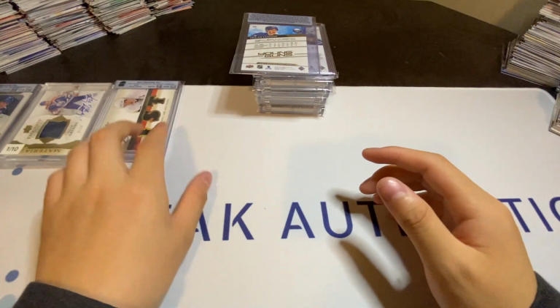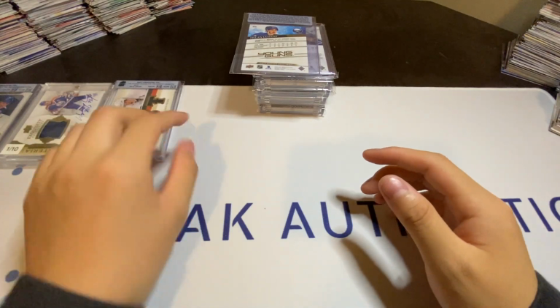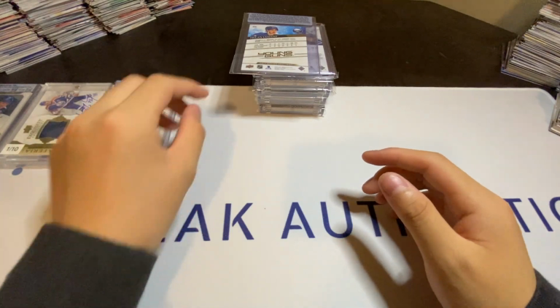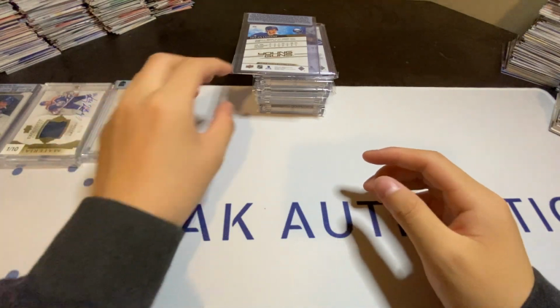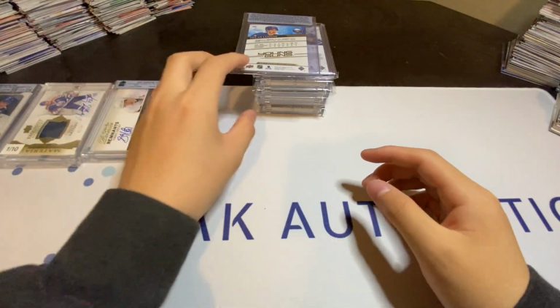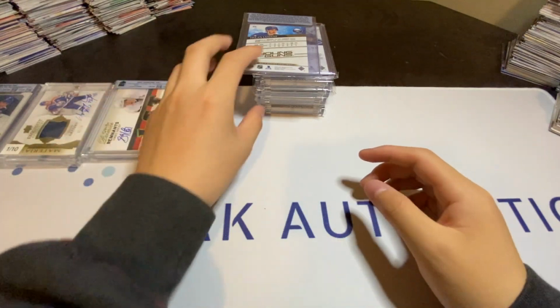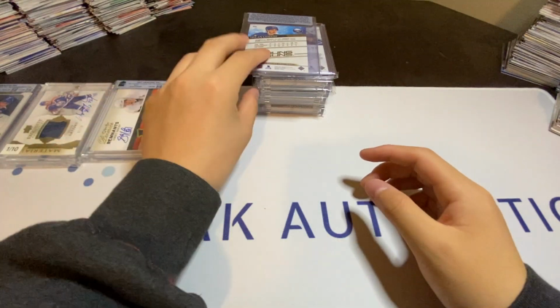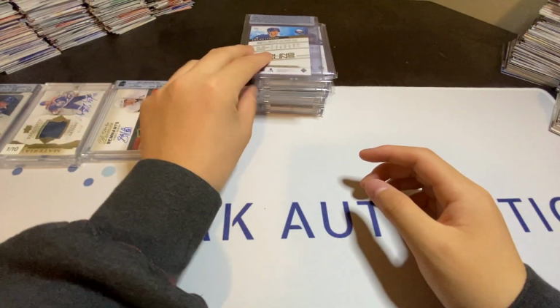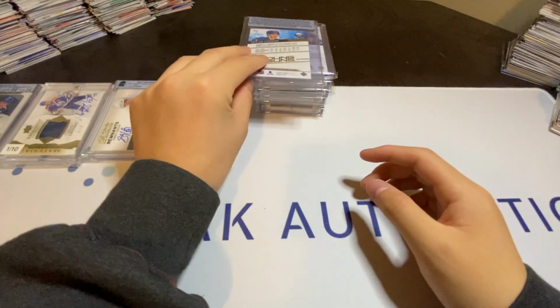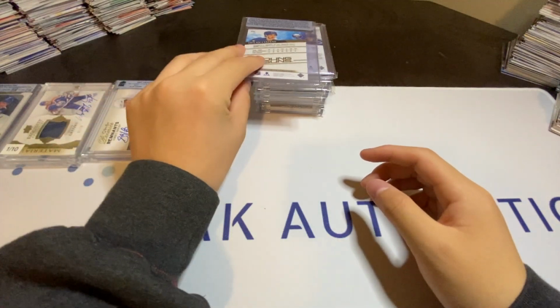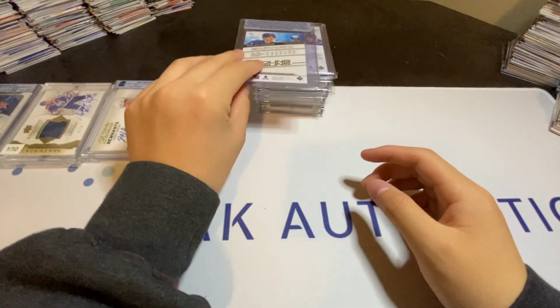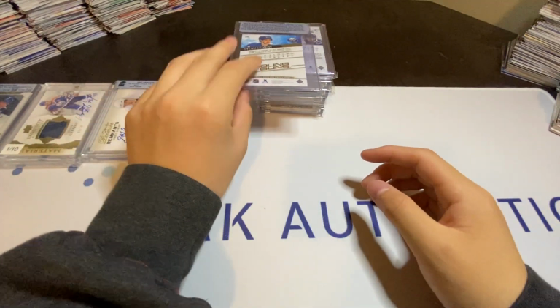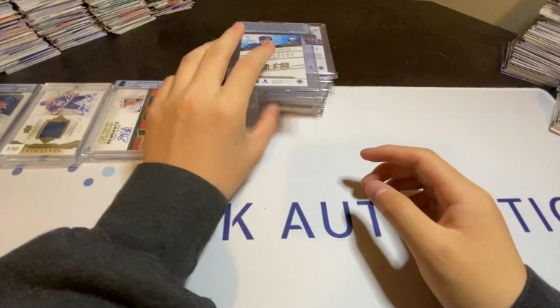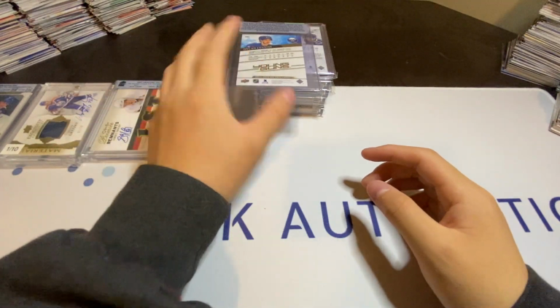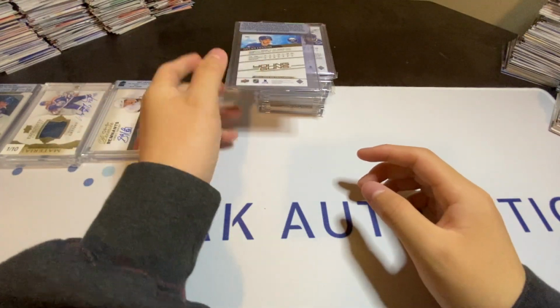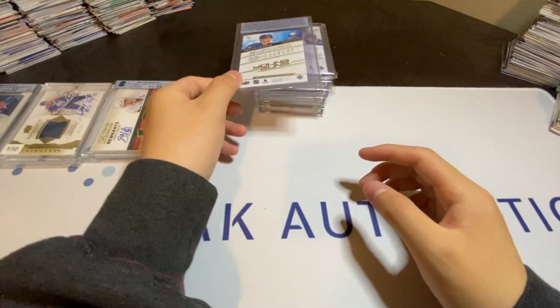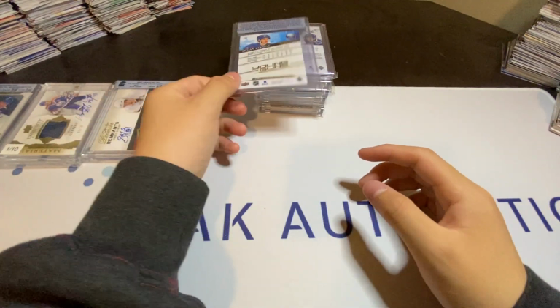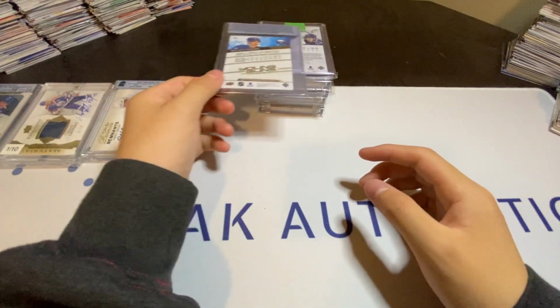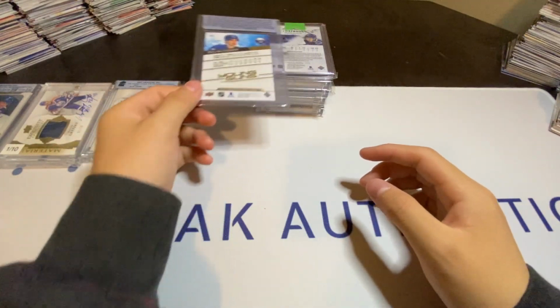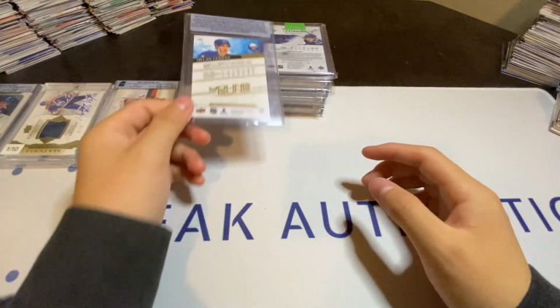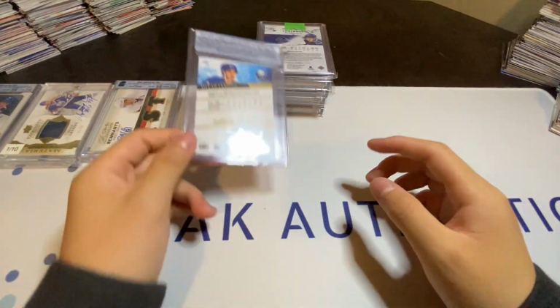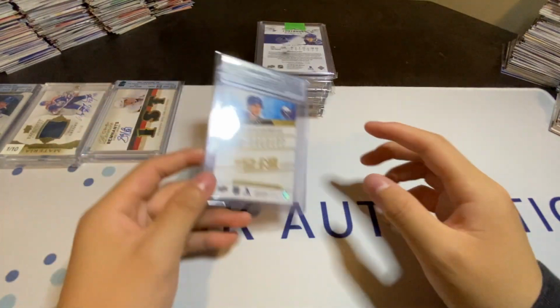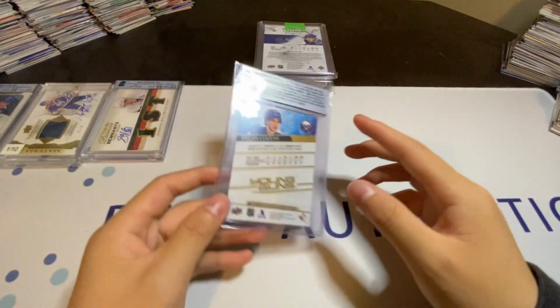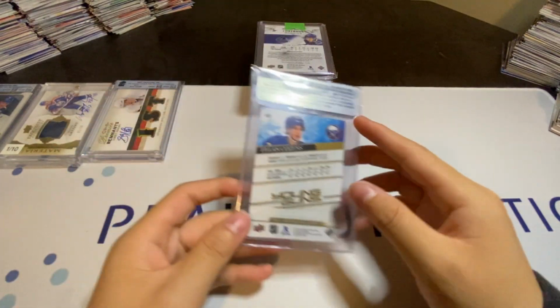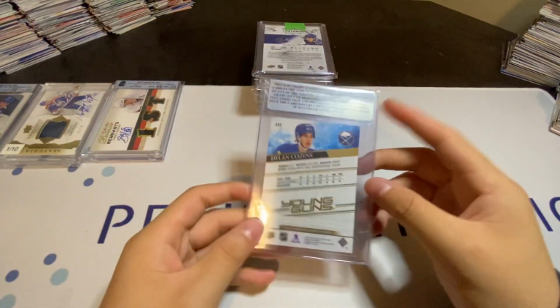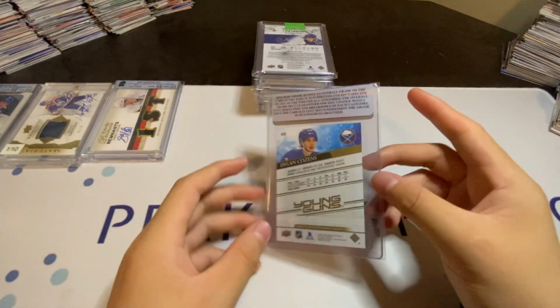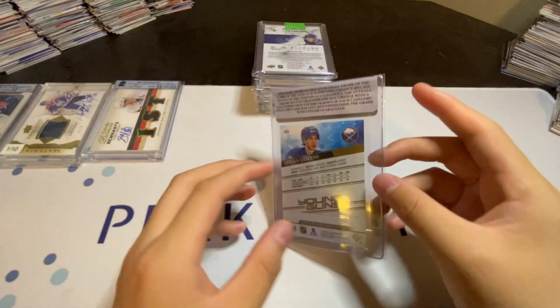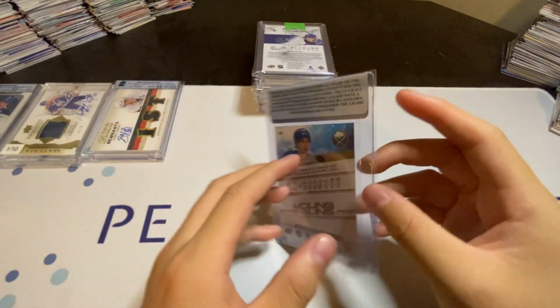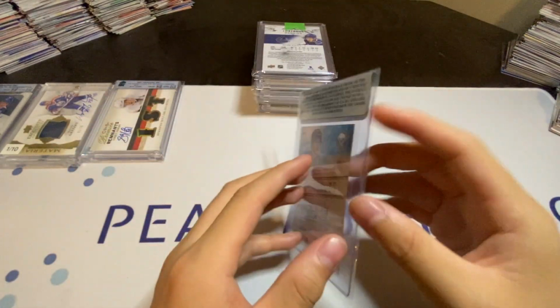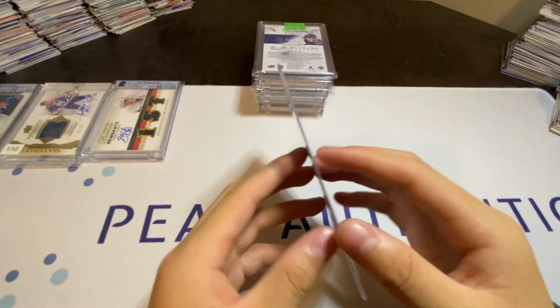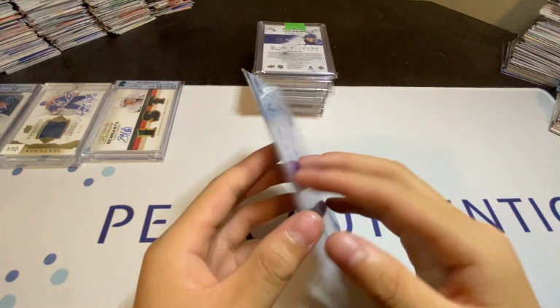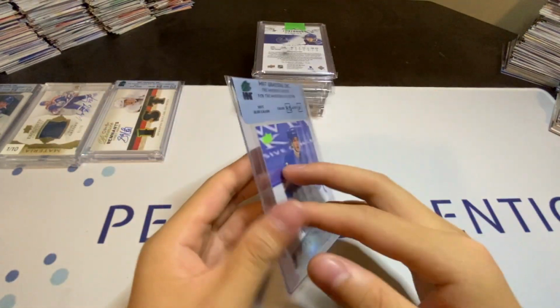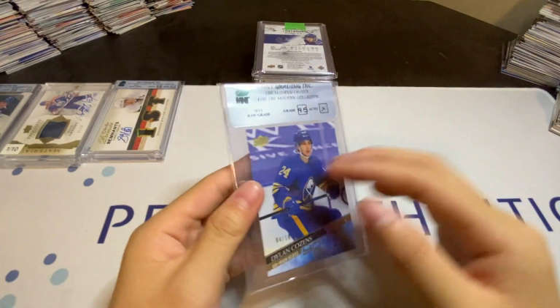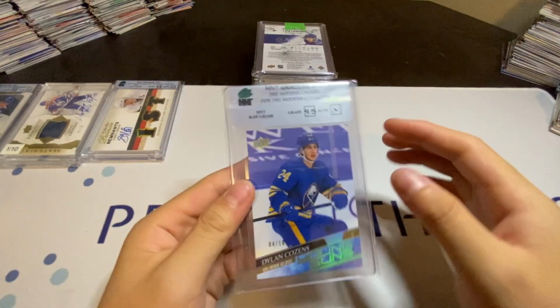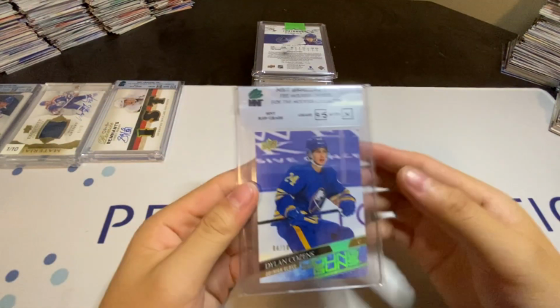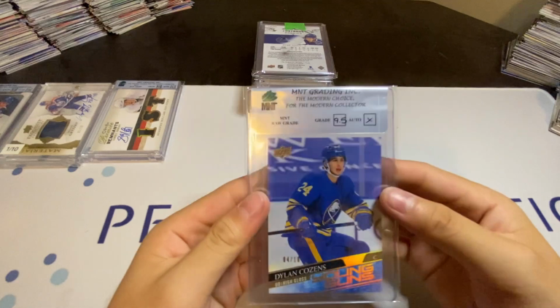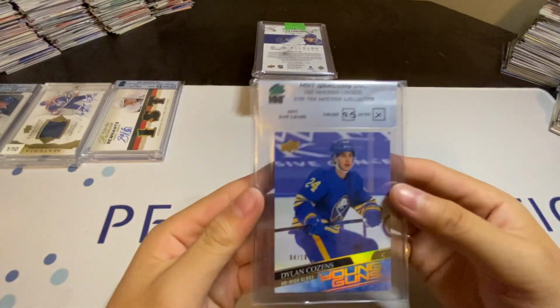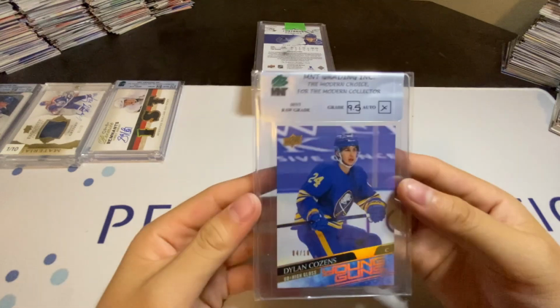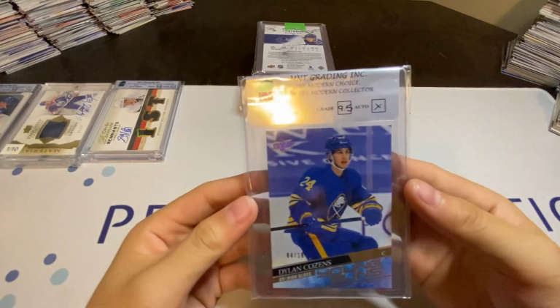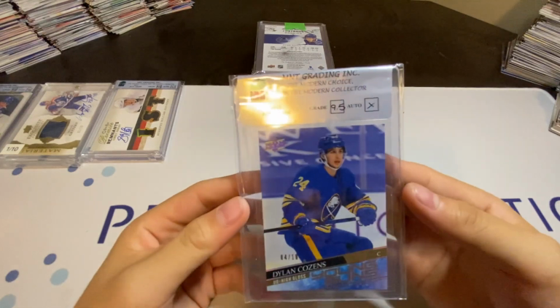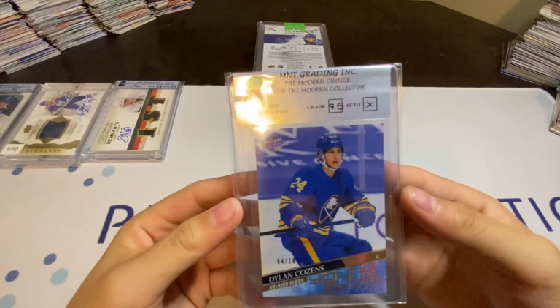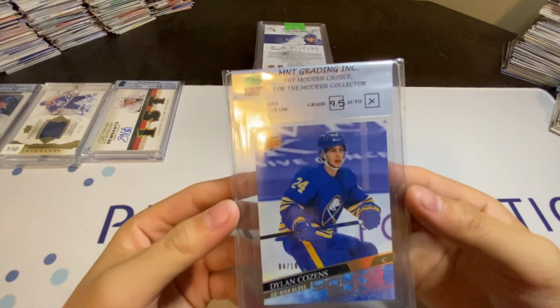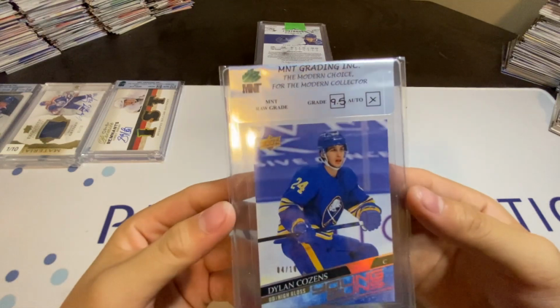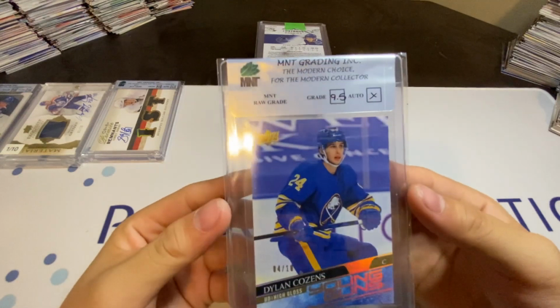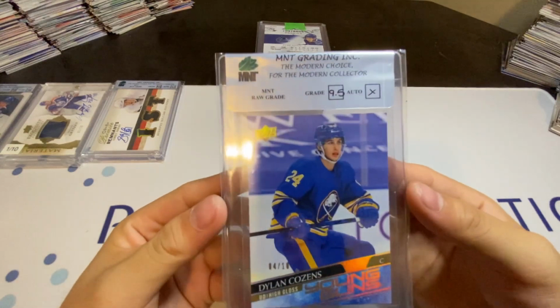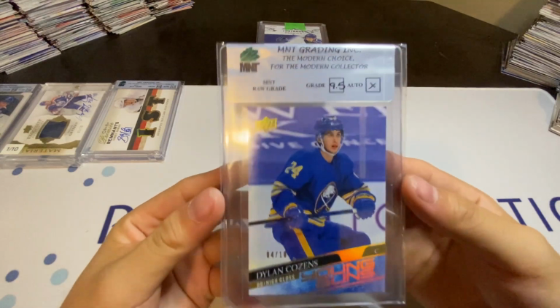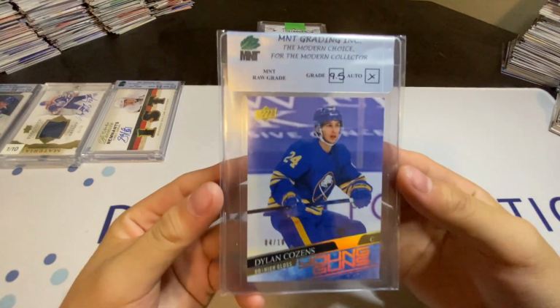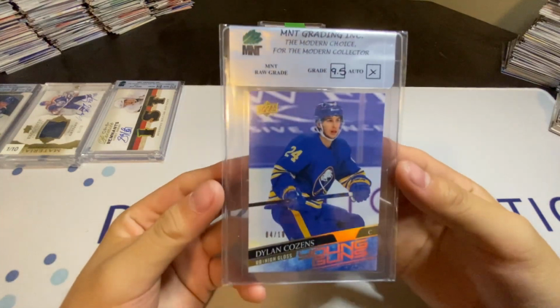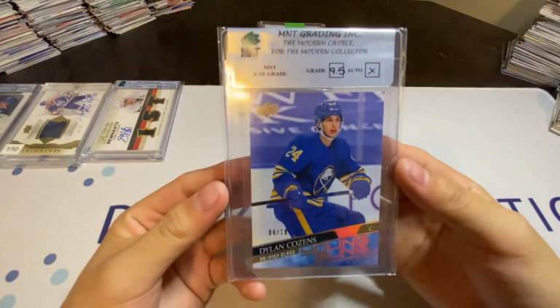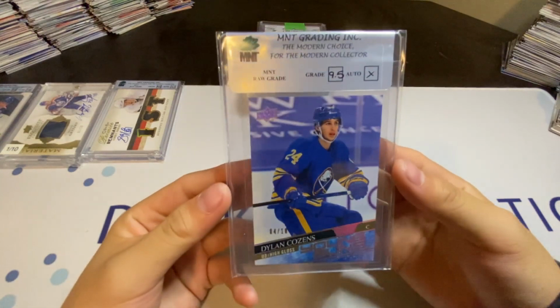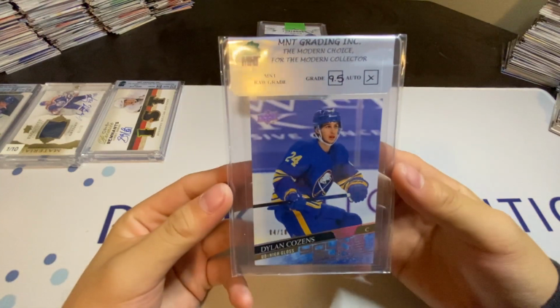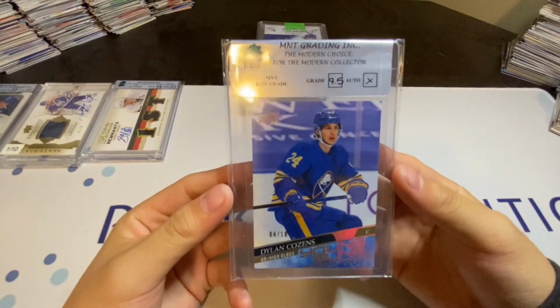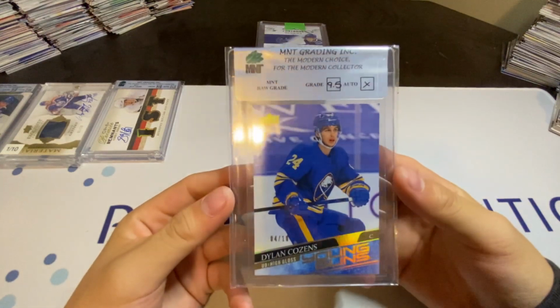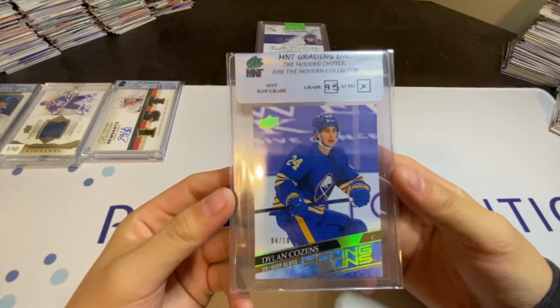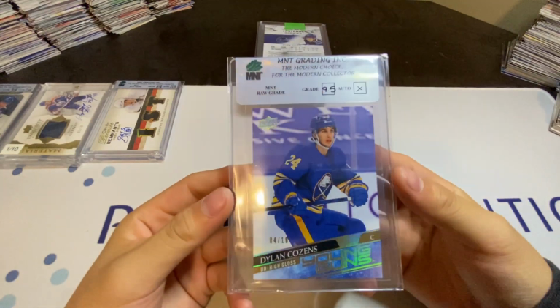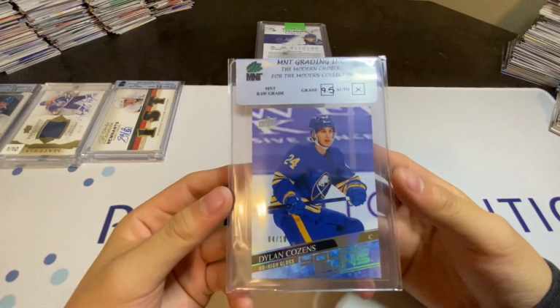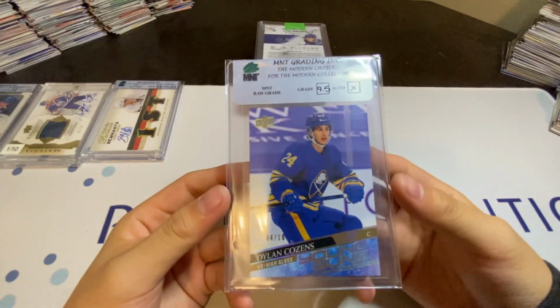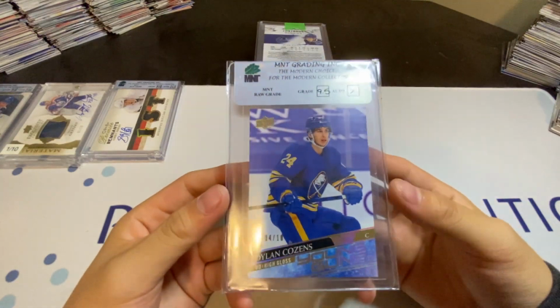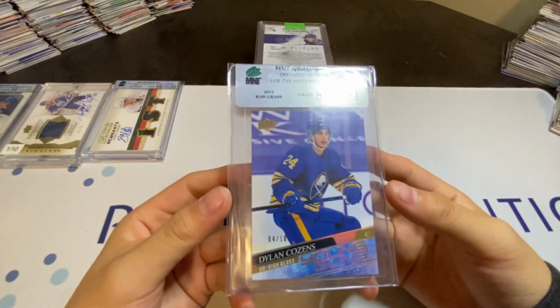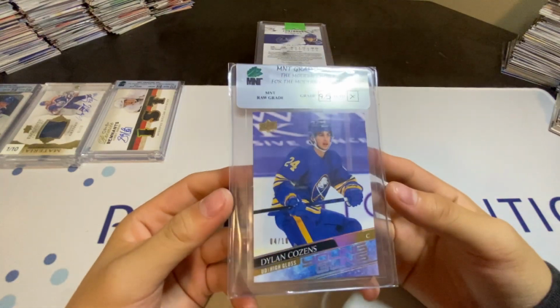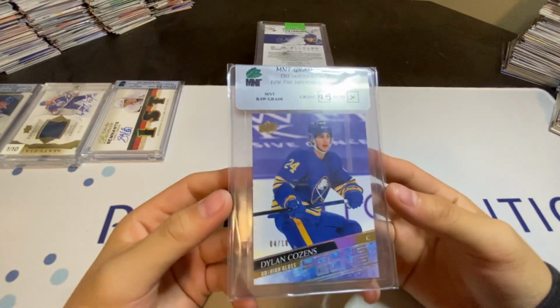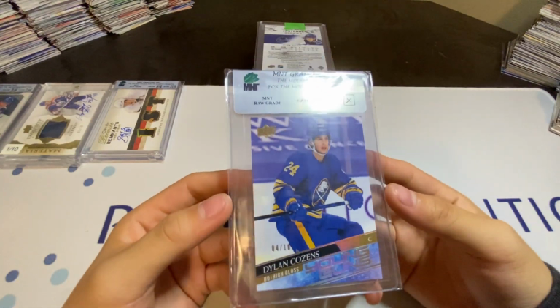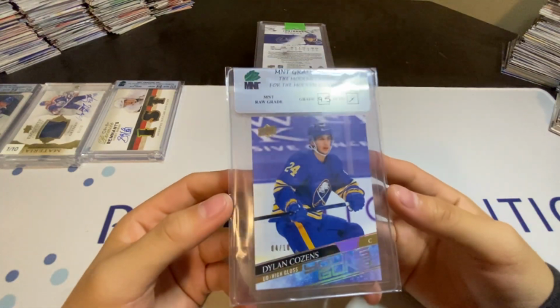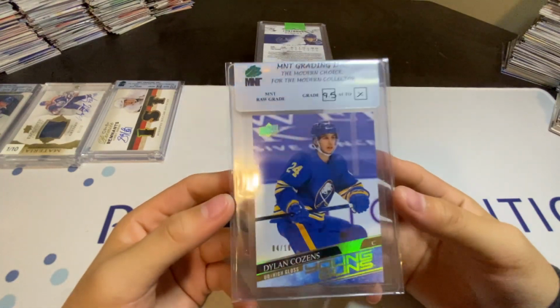For my number 4 pickup, I have a Dillon Cousins High Gloss Young Guns to 10.